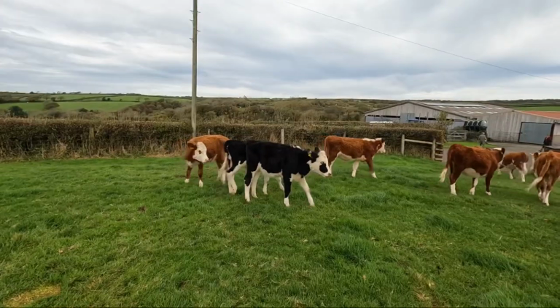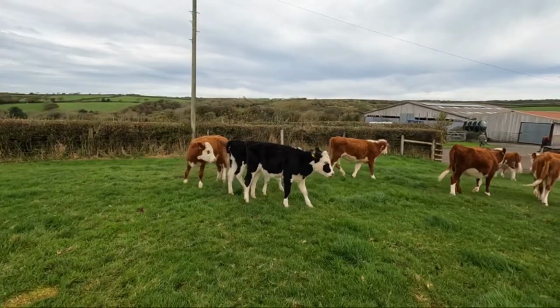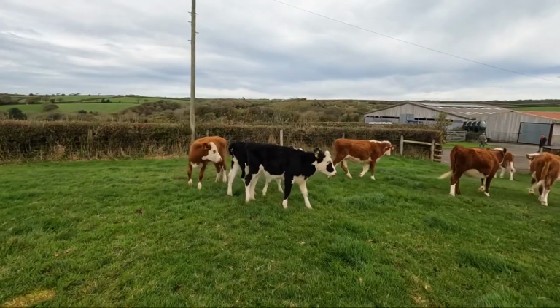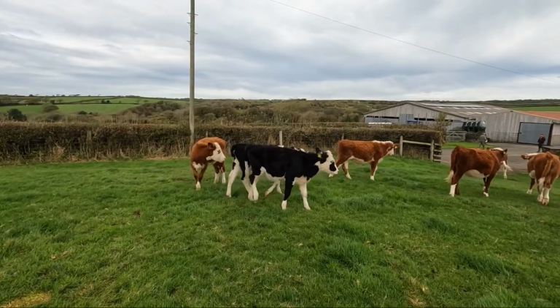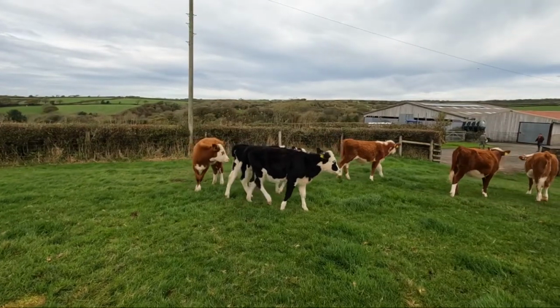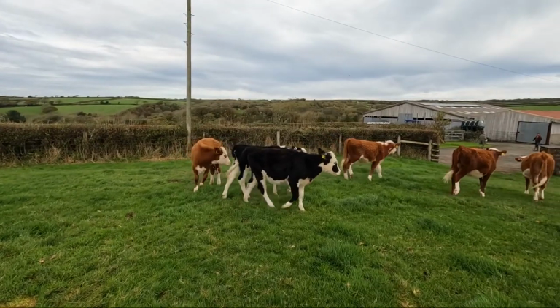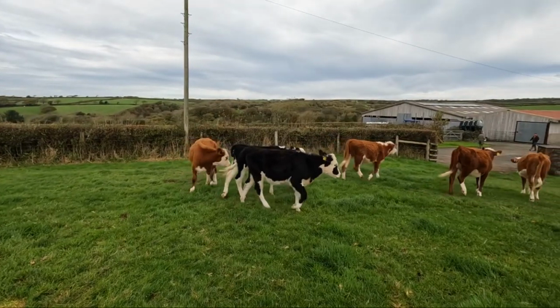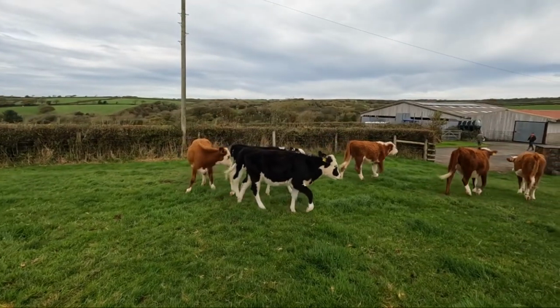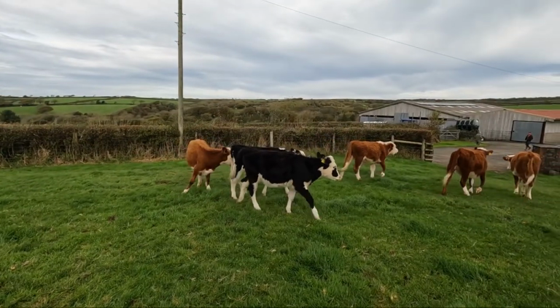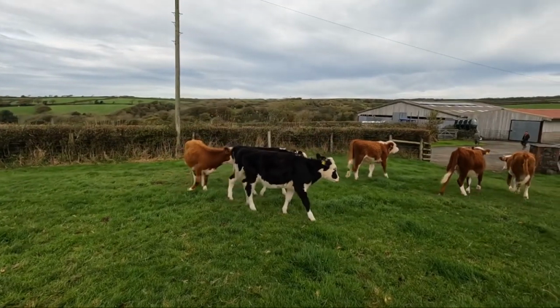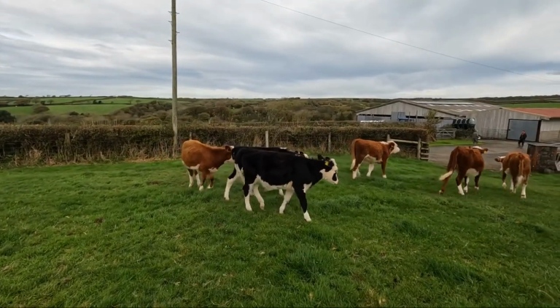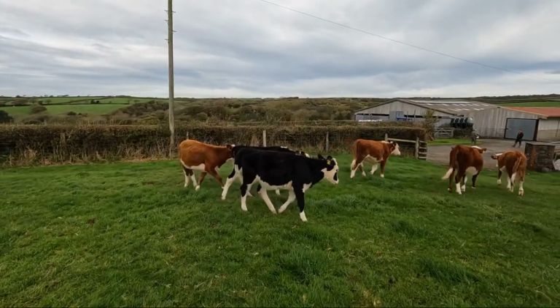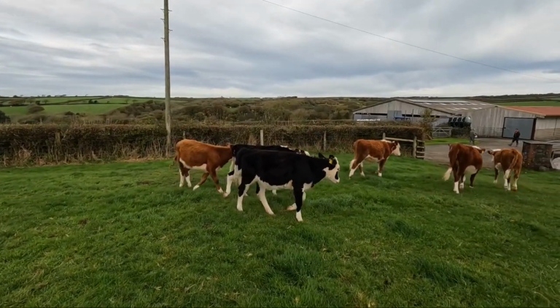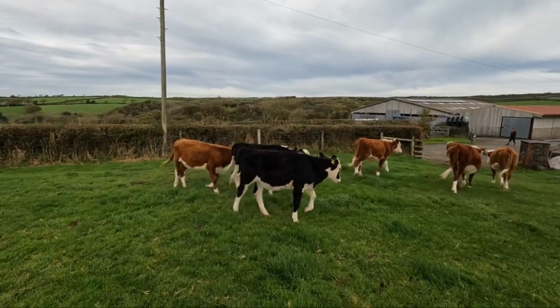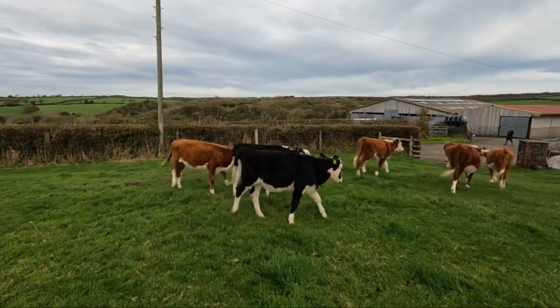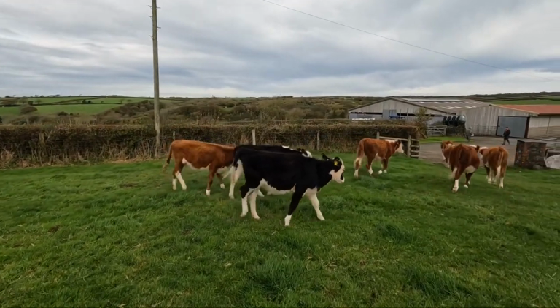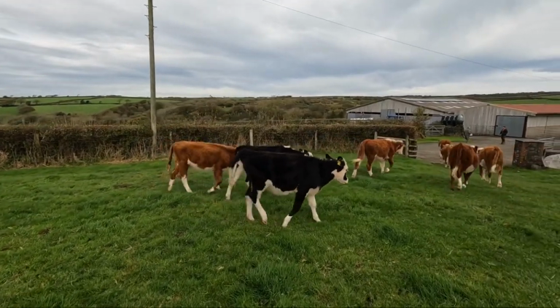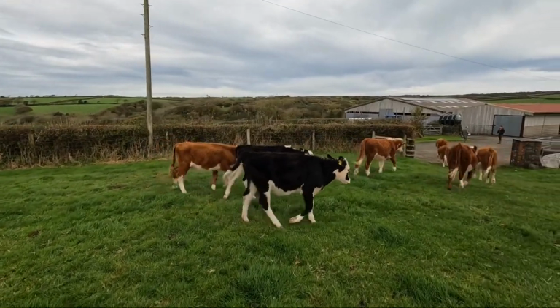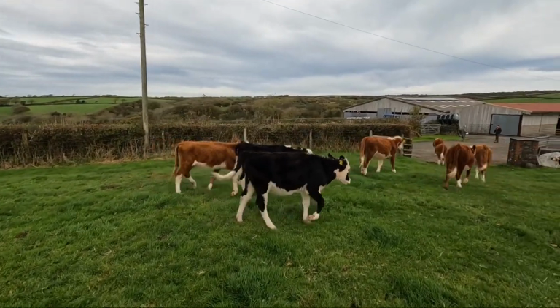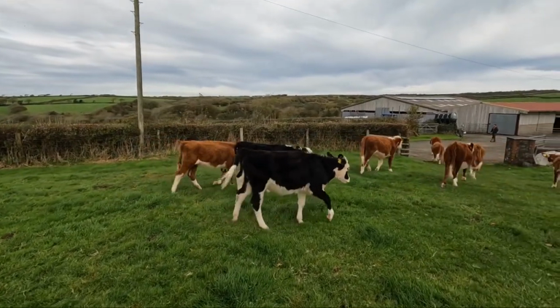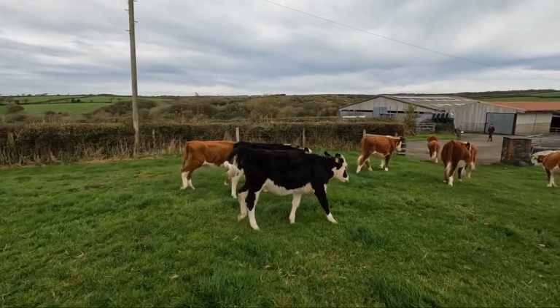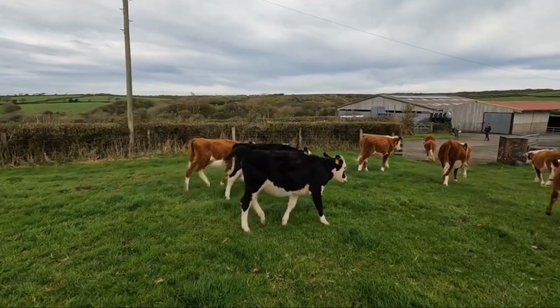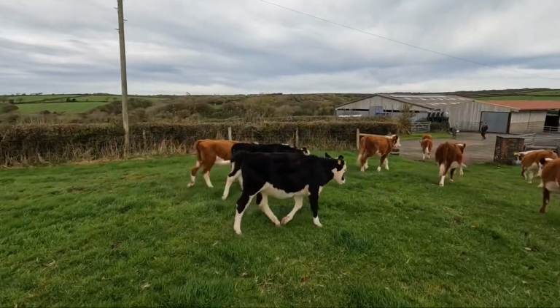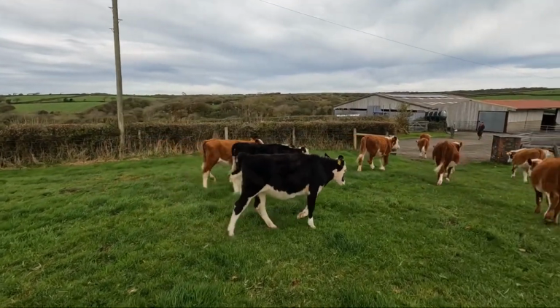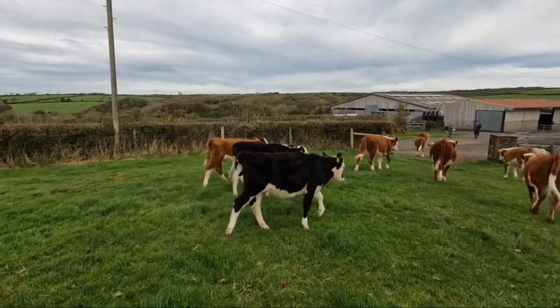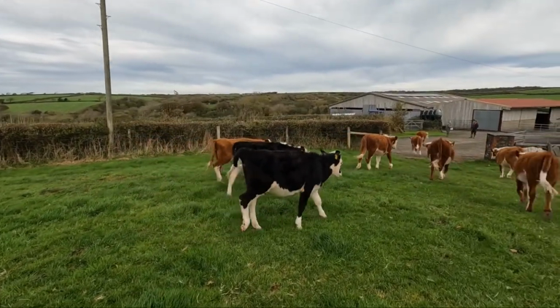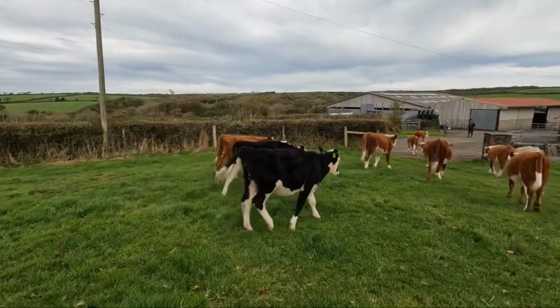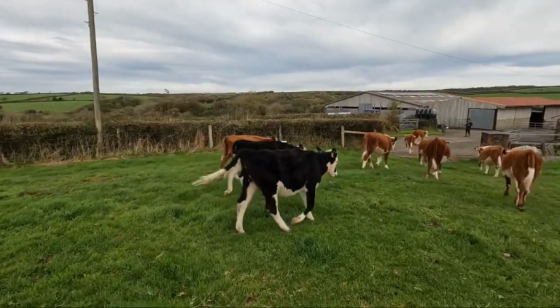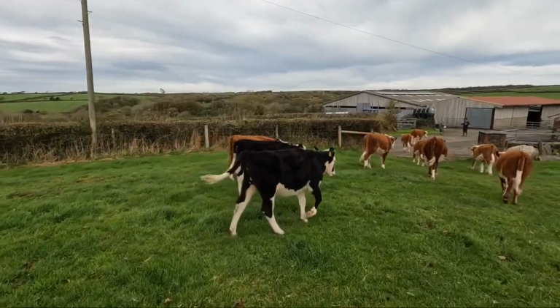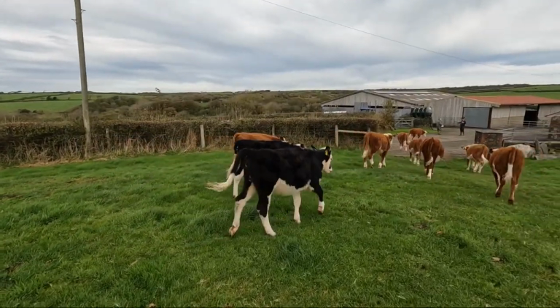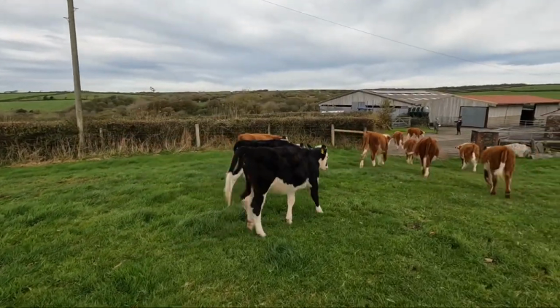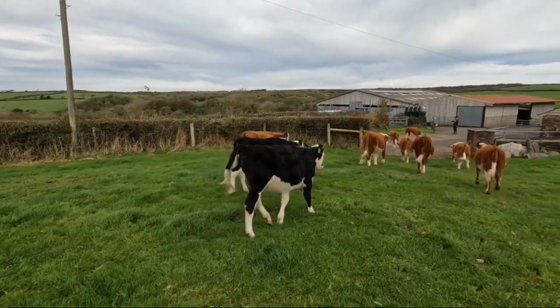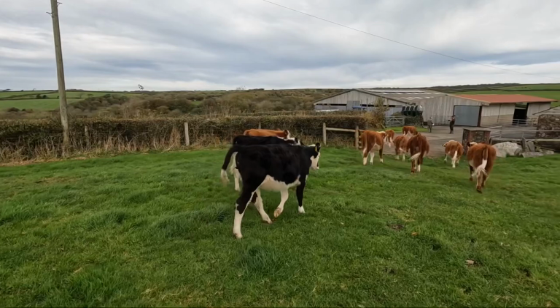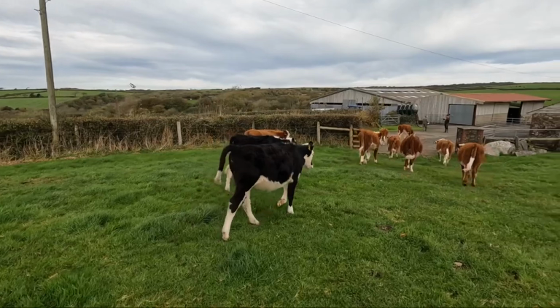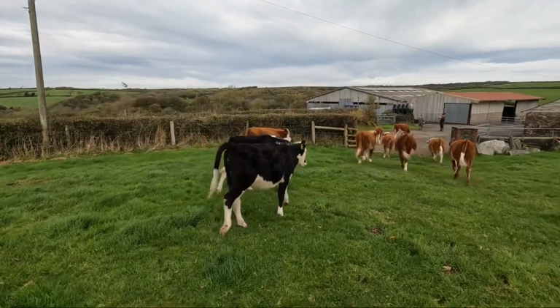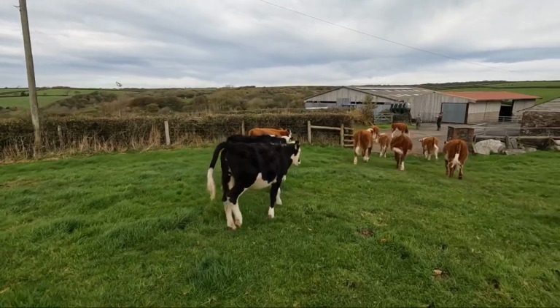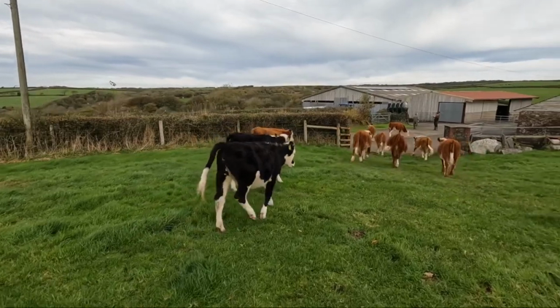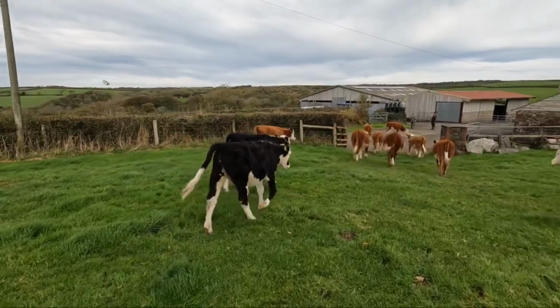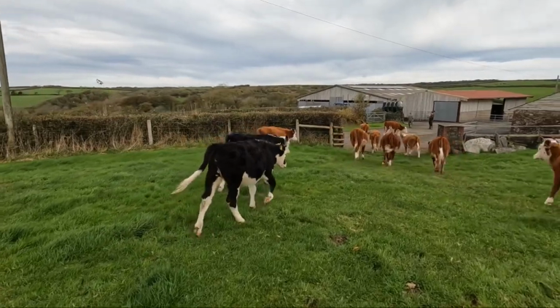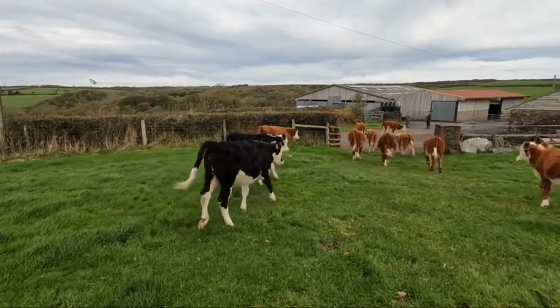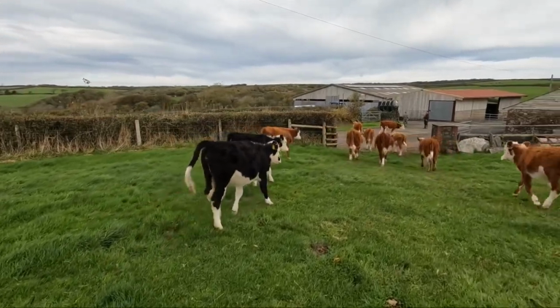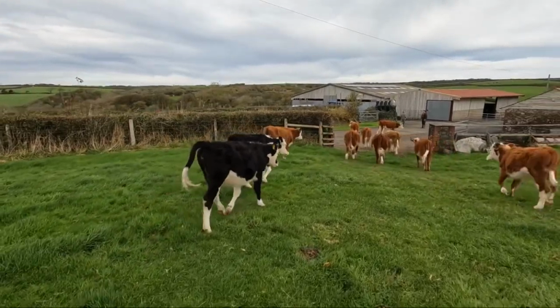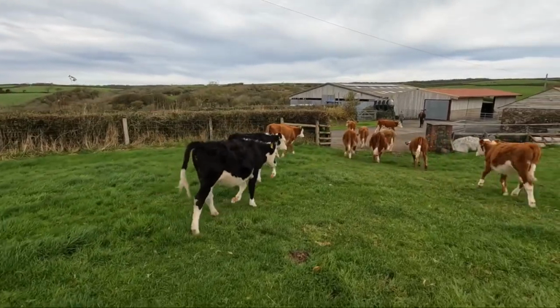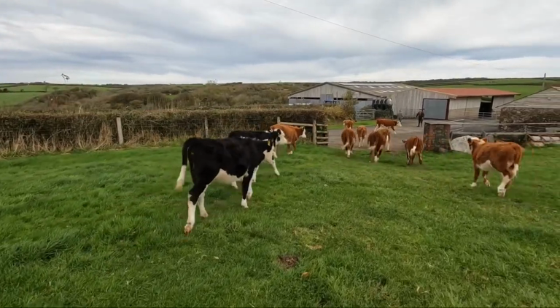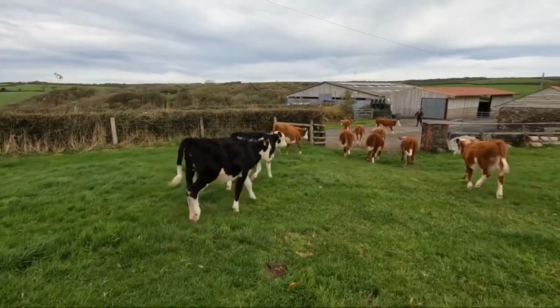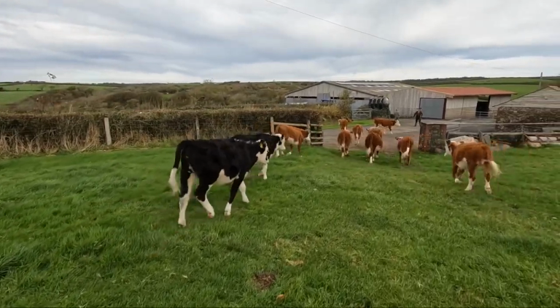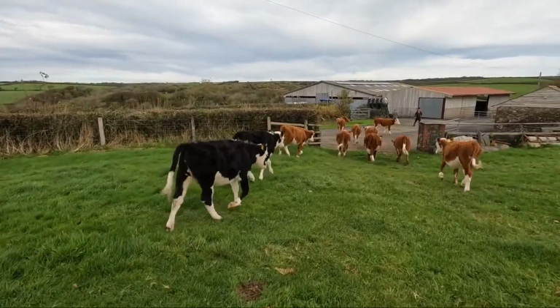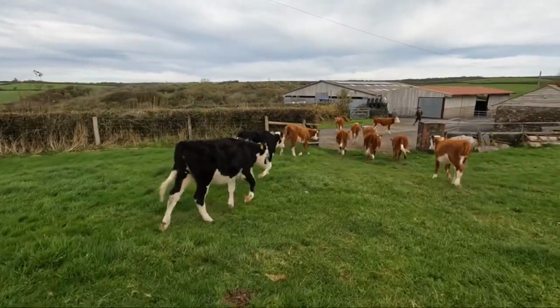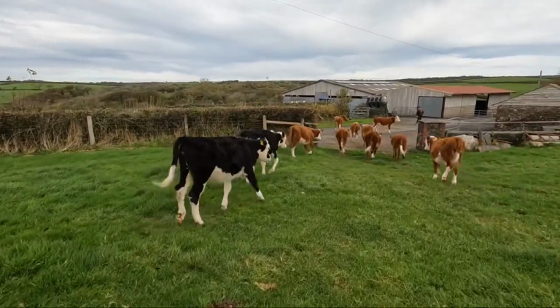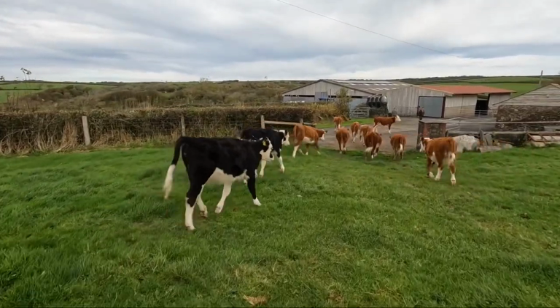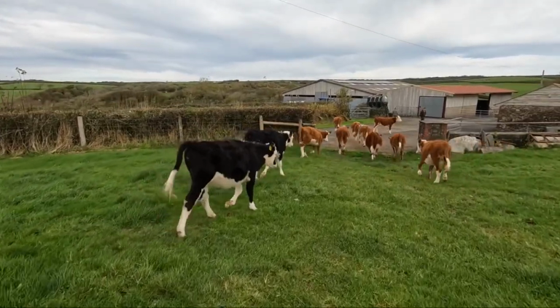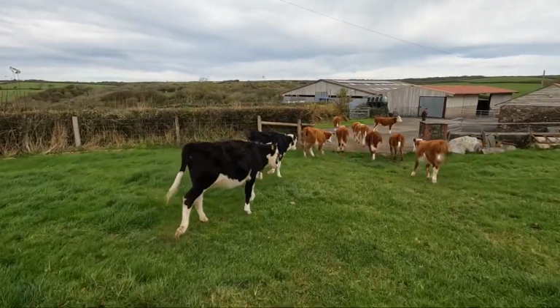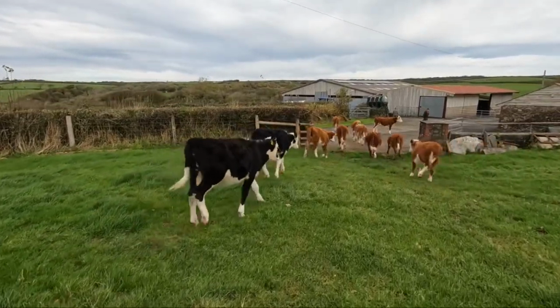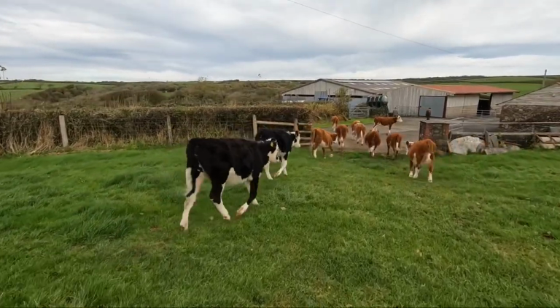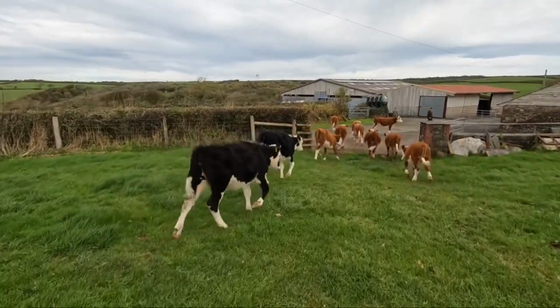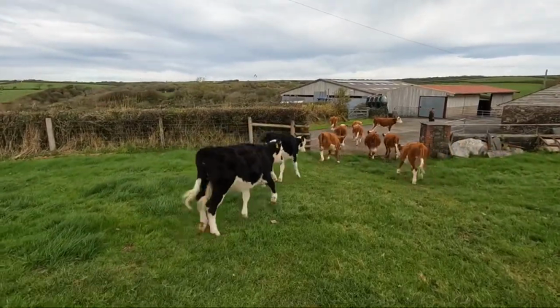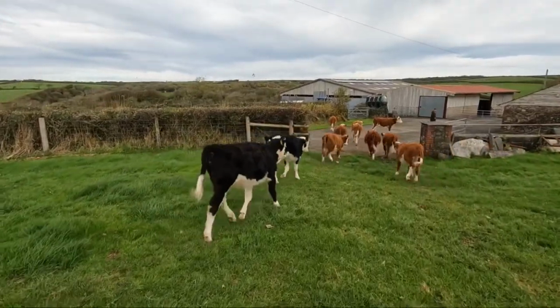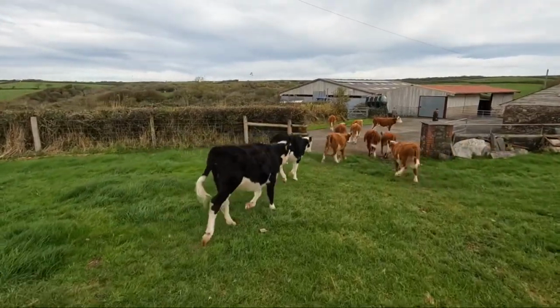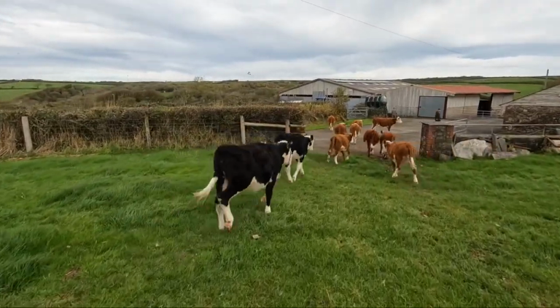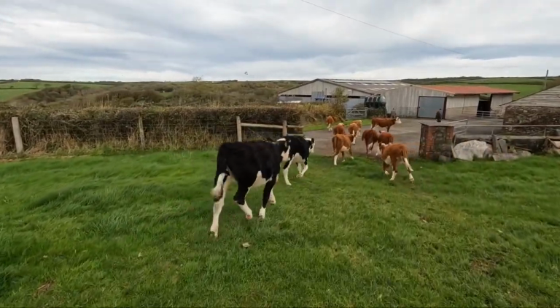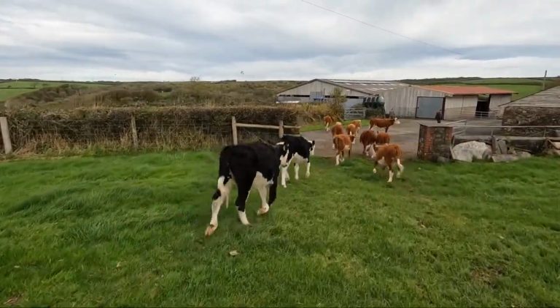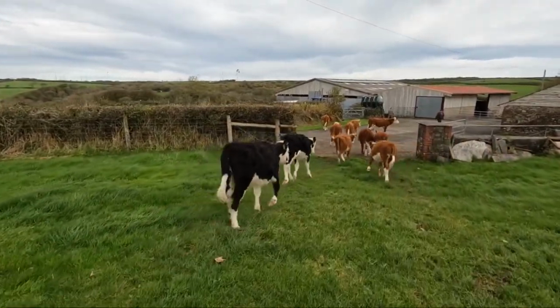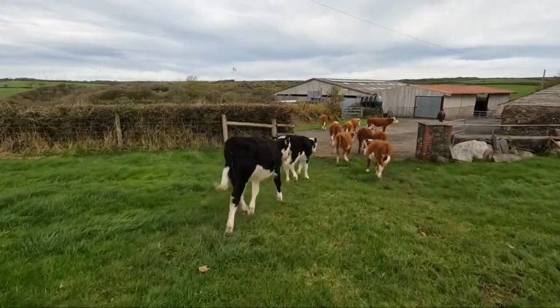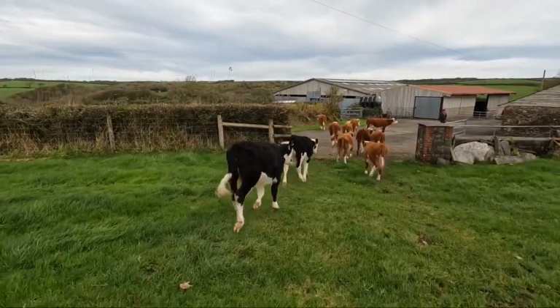These cows from a little bit further away we're going to take back in the box and put them all in that big pen where all the other ones have been going to.